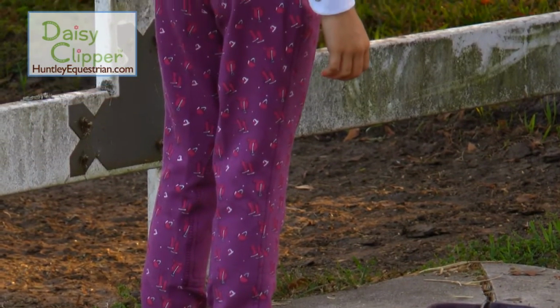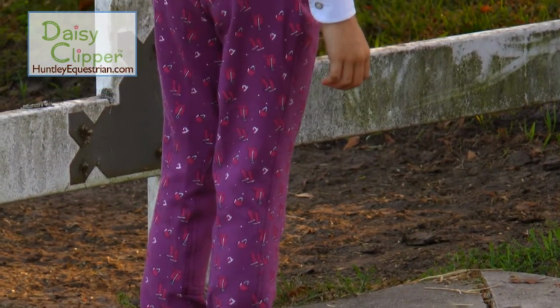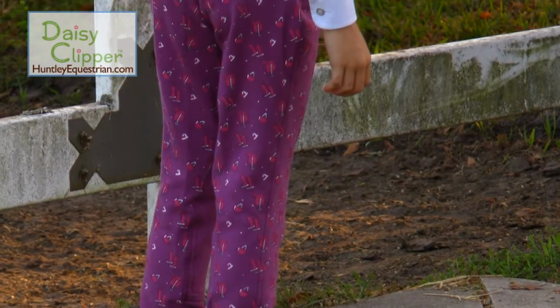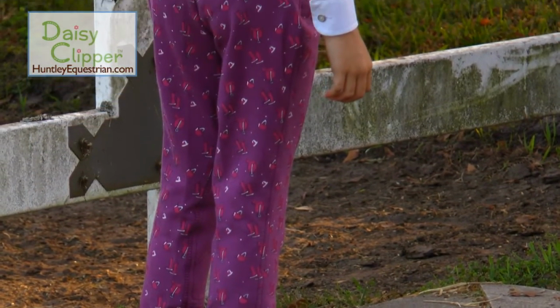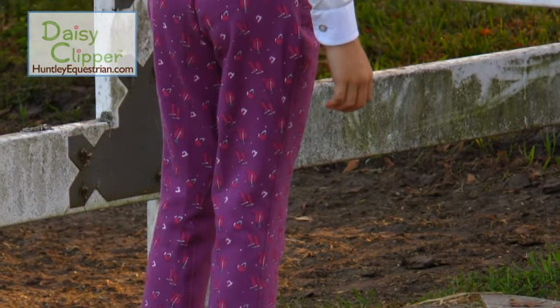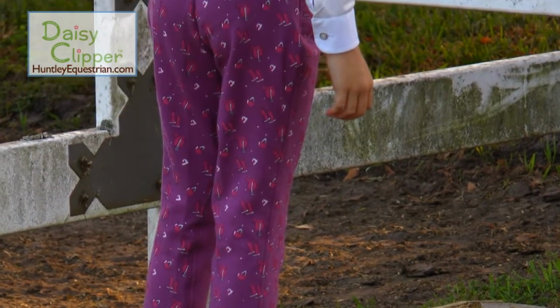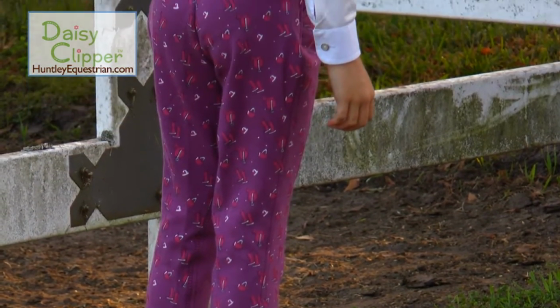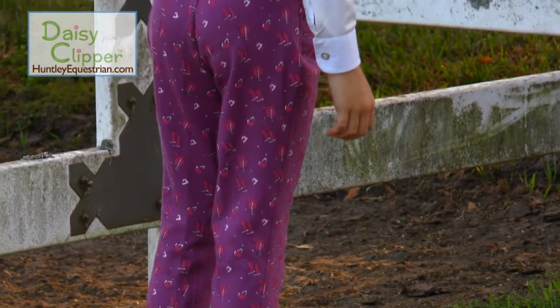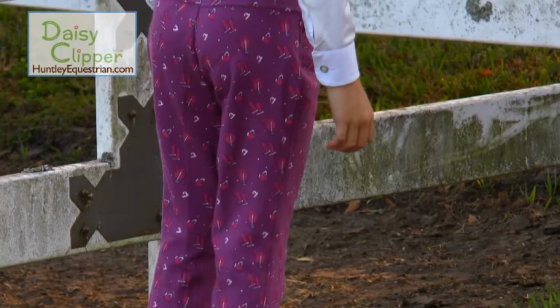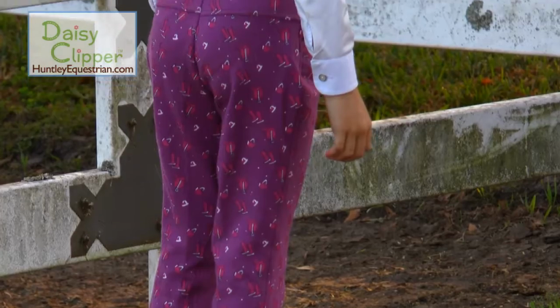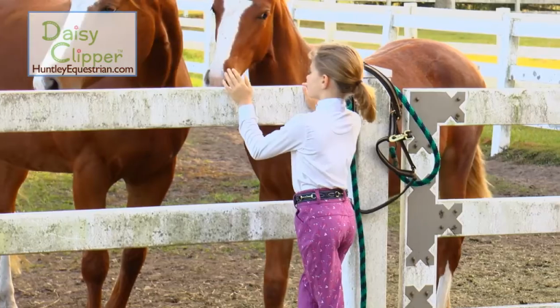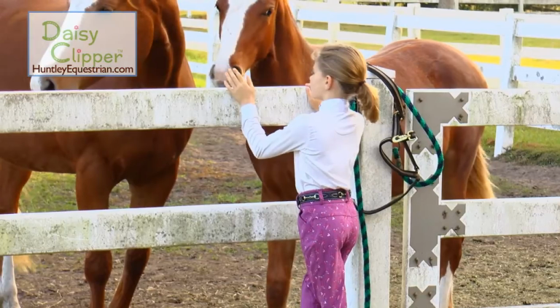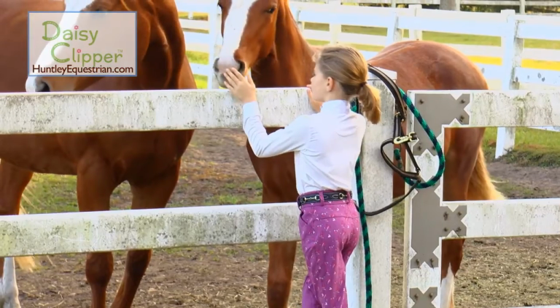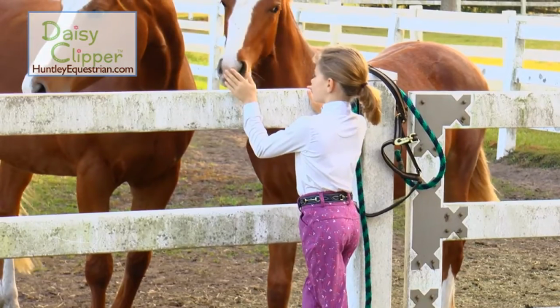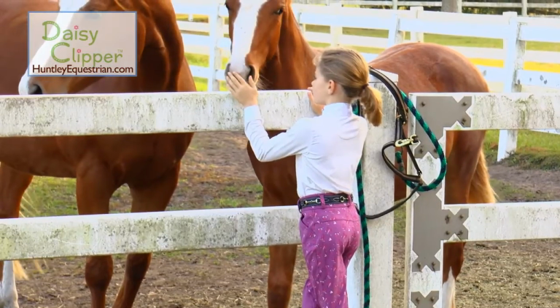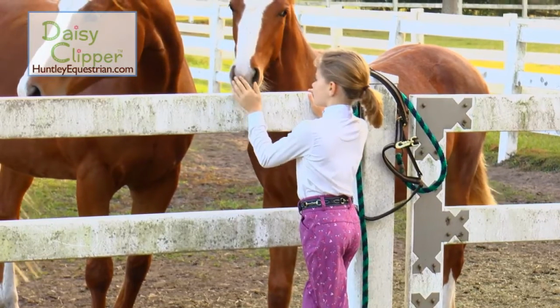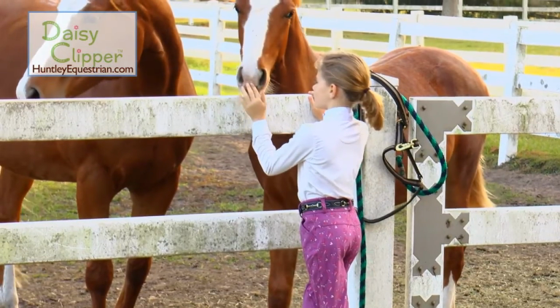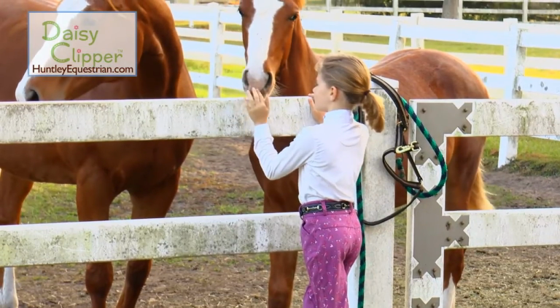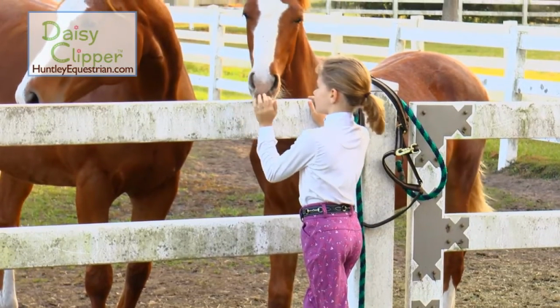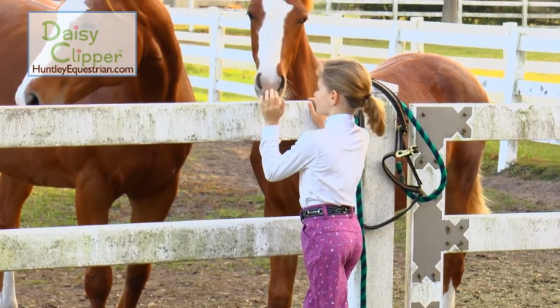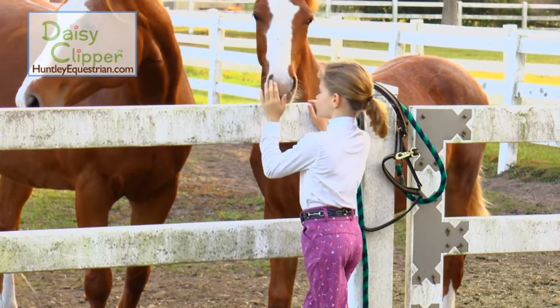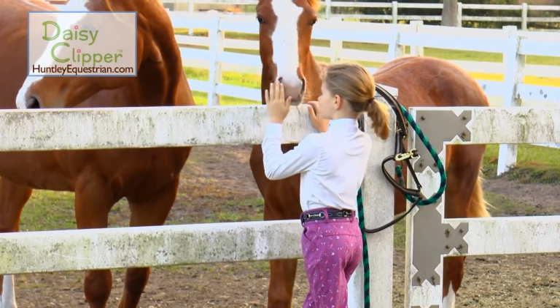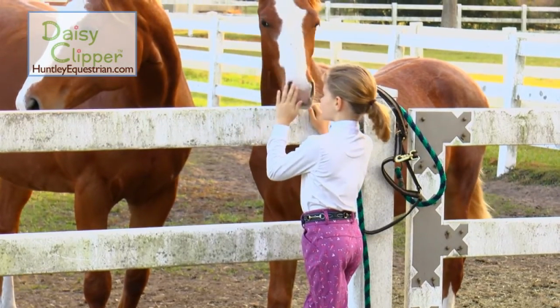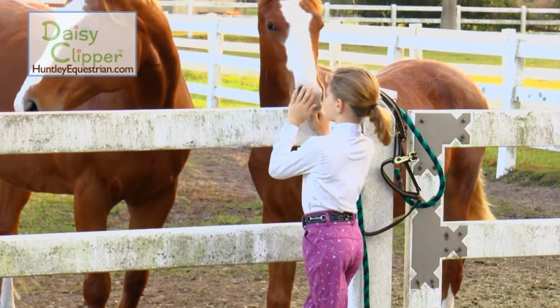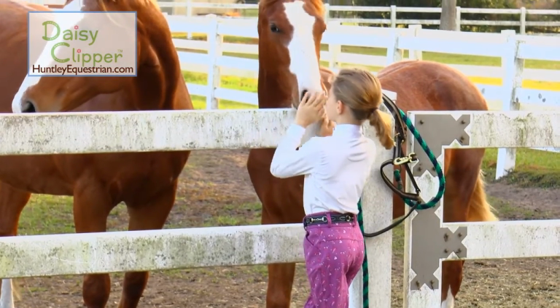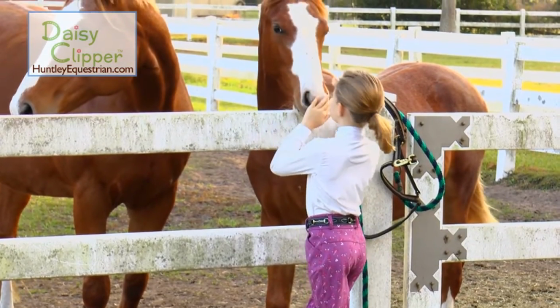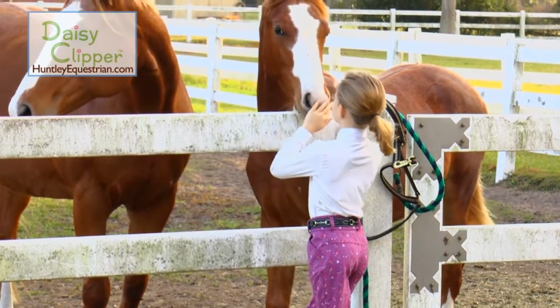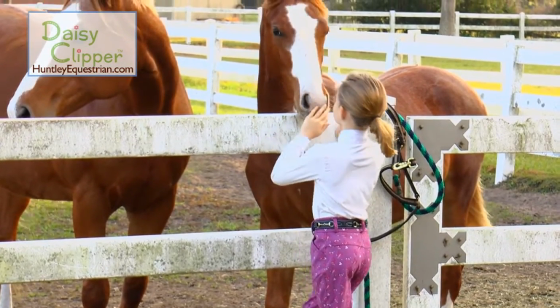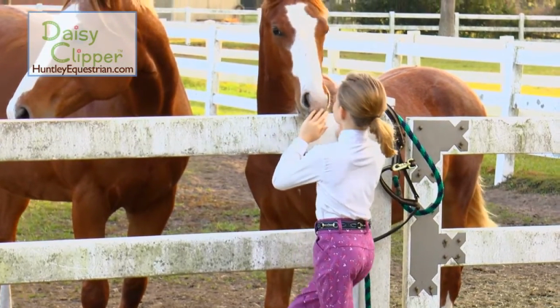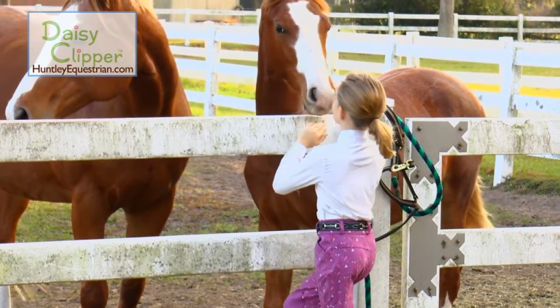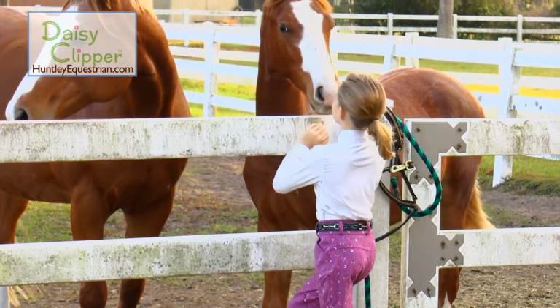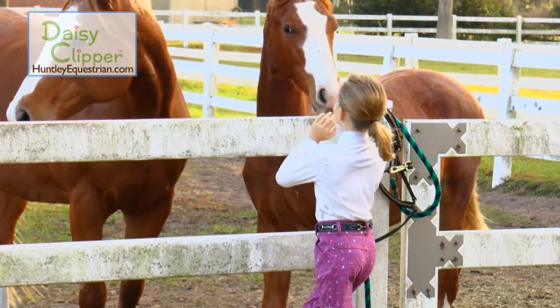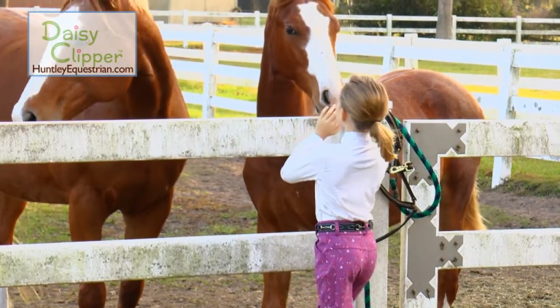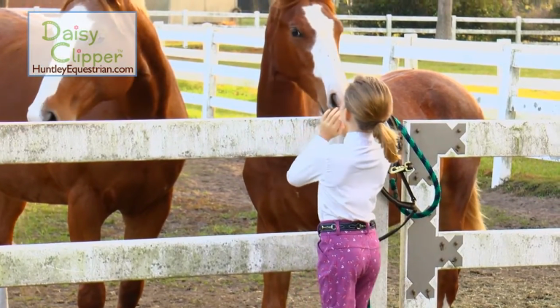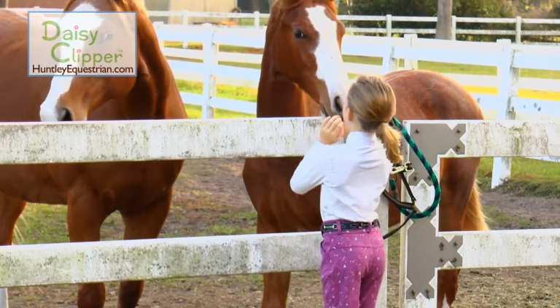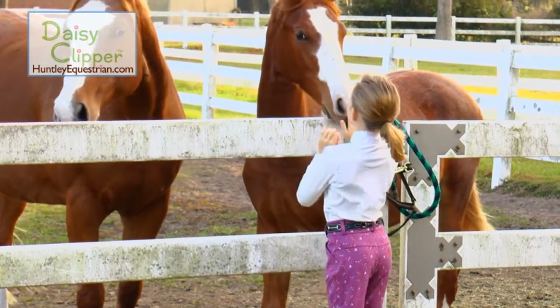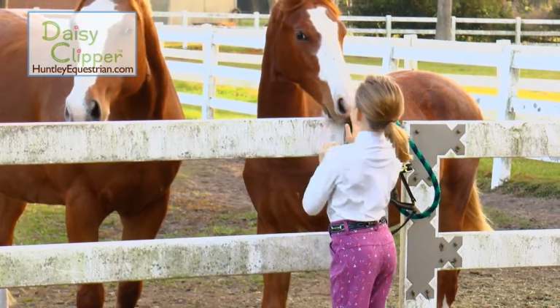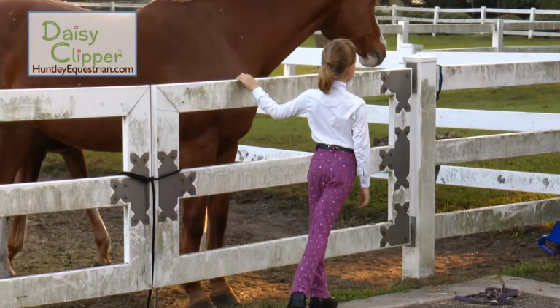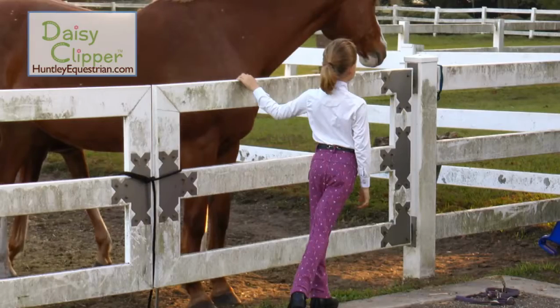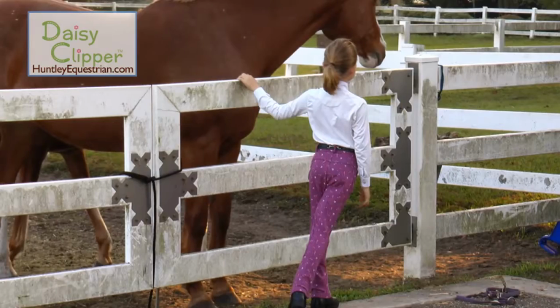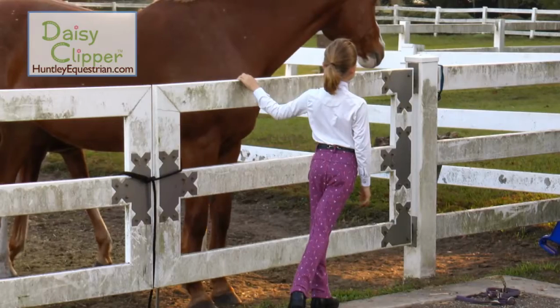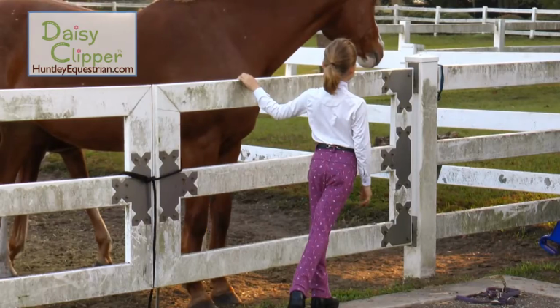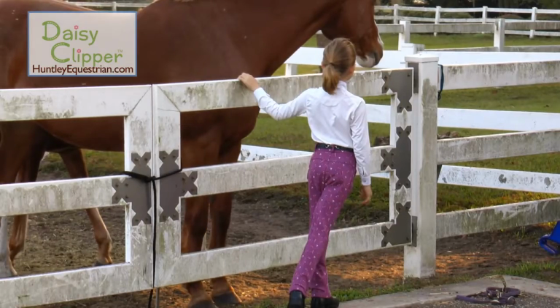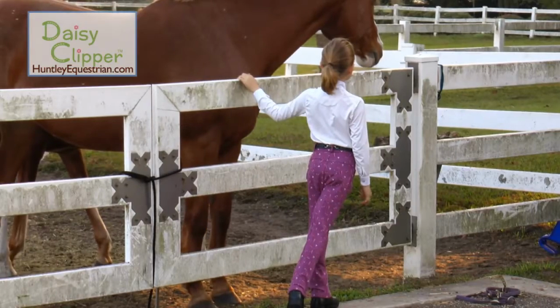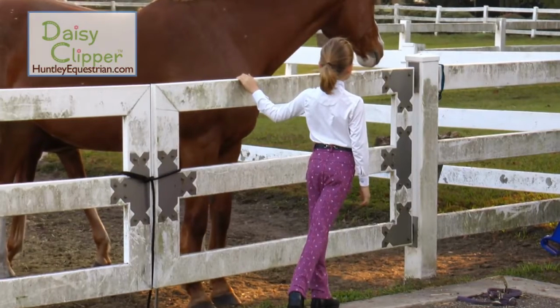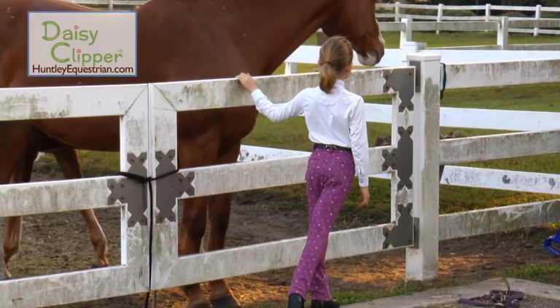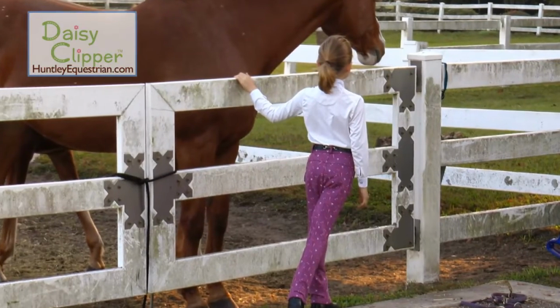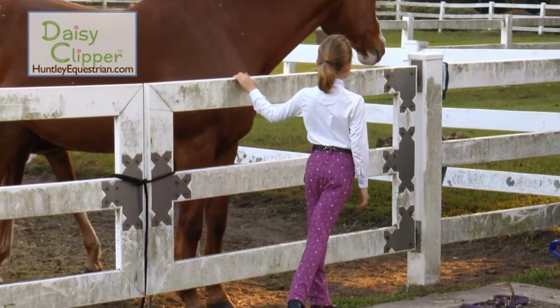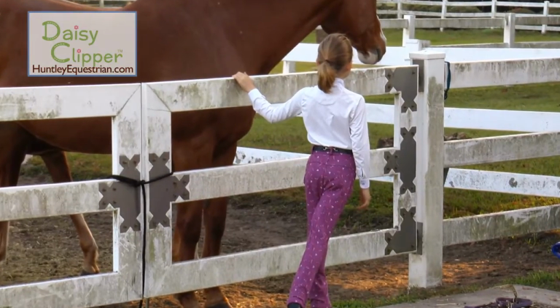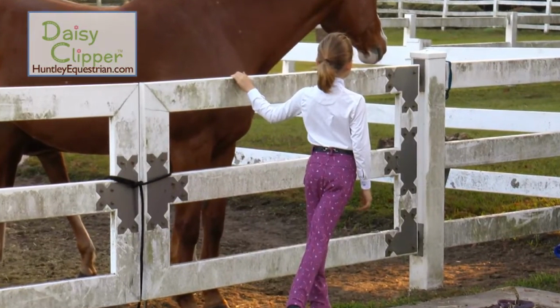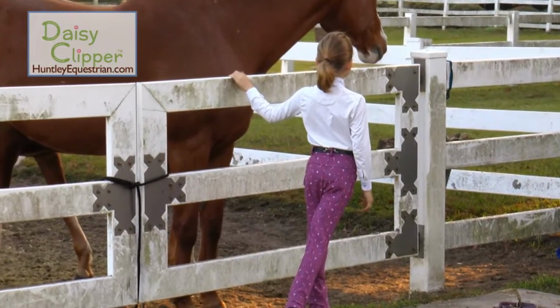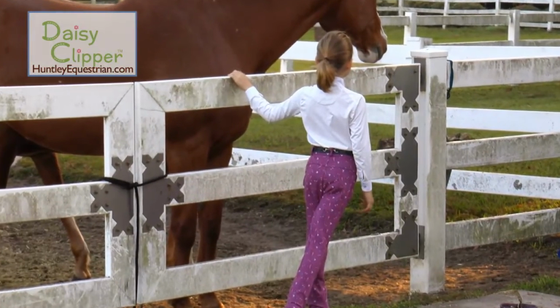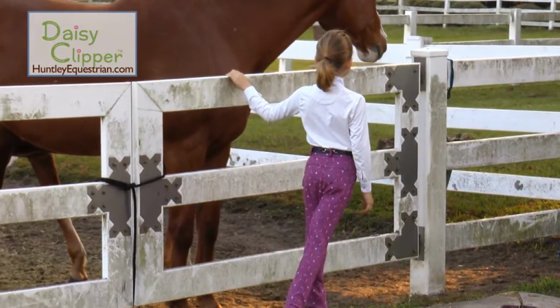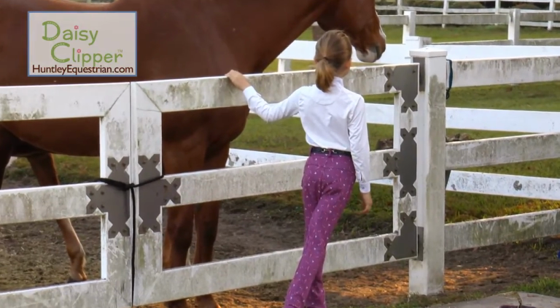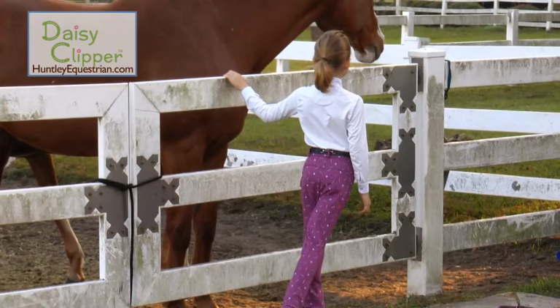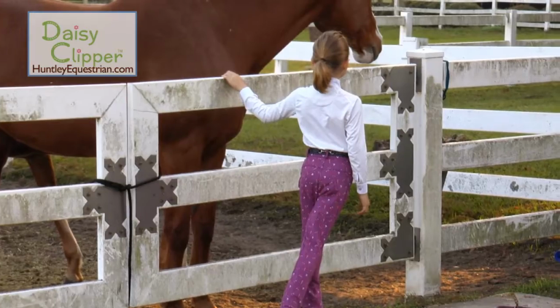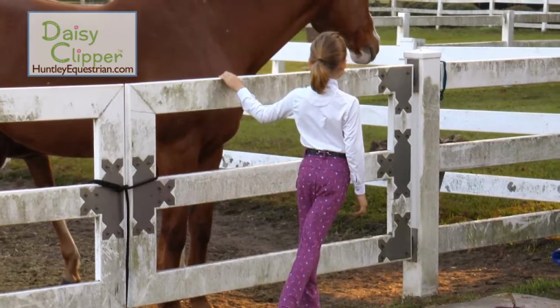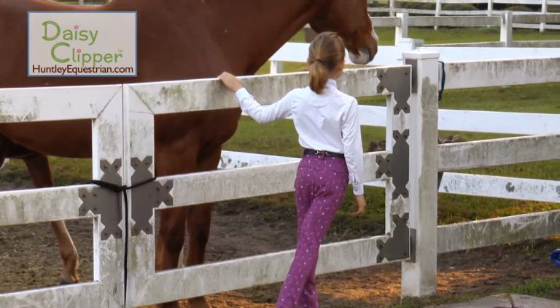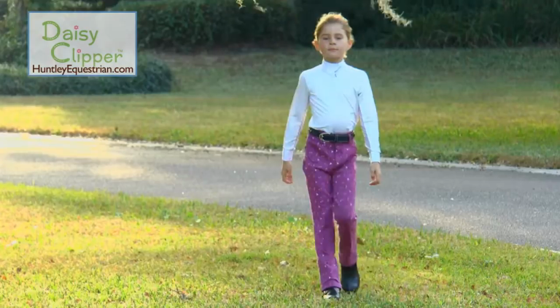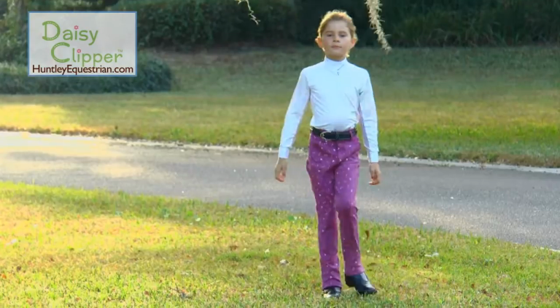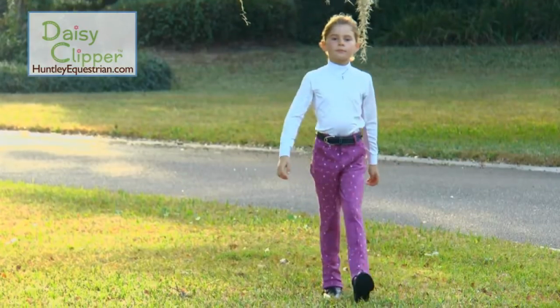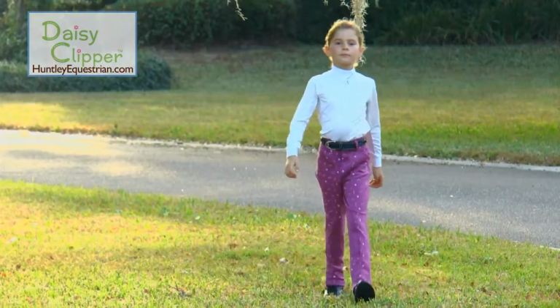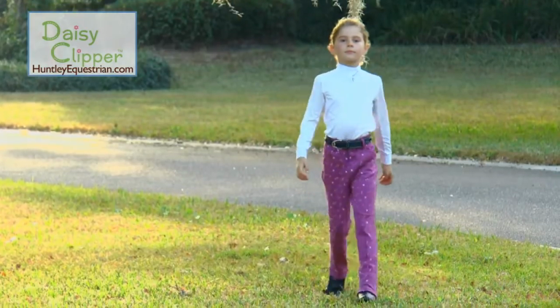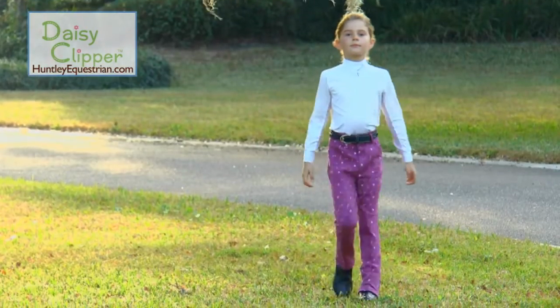Every young rider needs these fun pants added to their equestrian wardrobe. Every ride counts. Make it your best with Daisy Clipper.